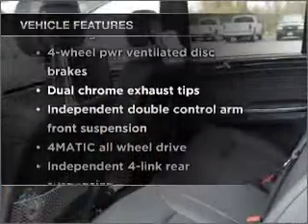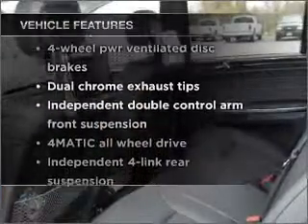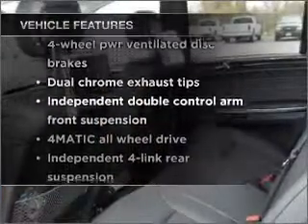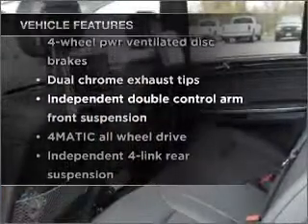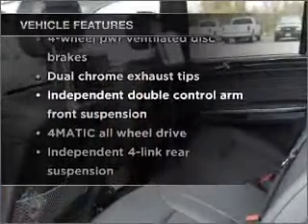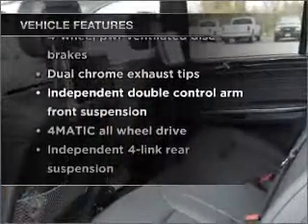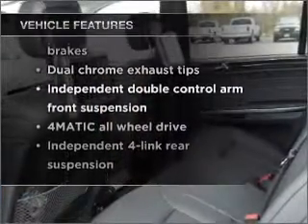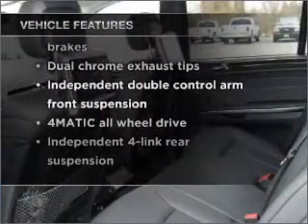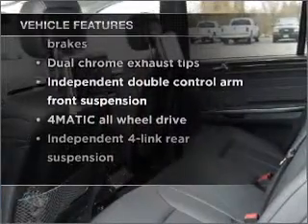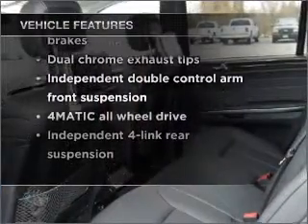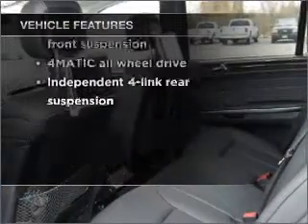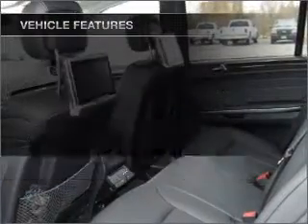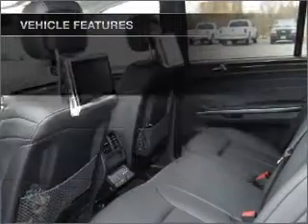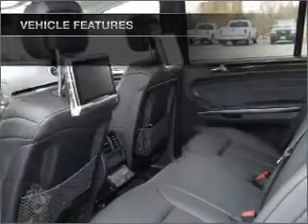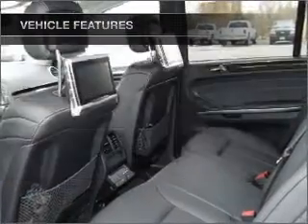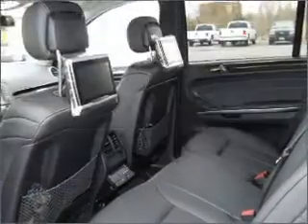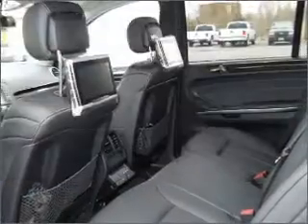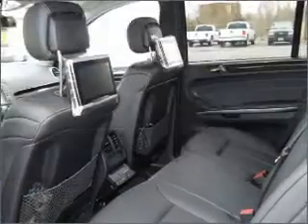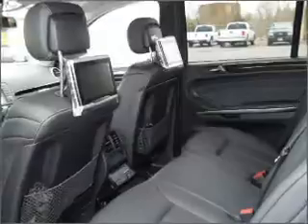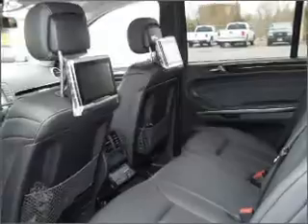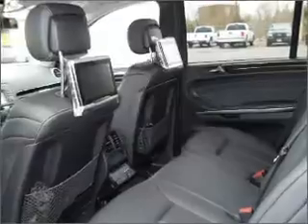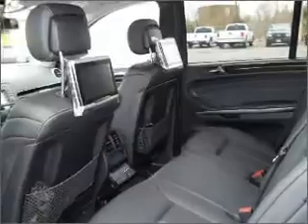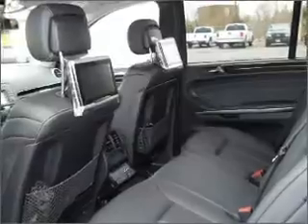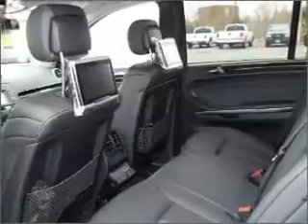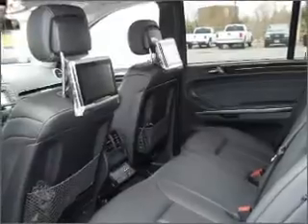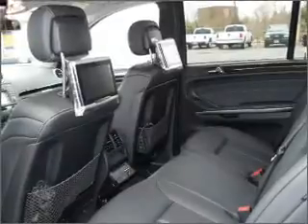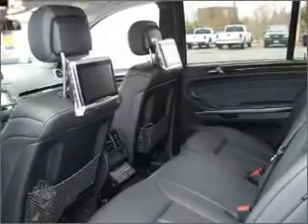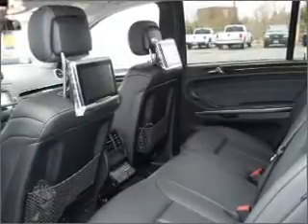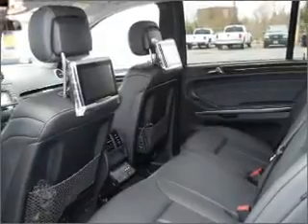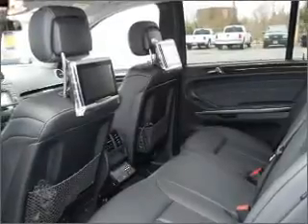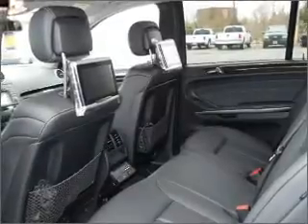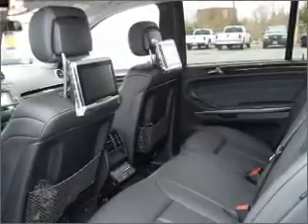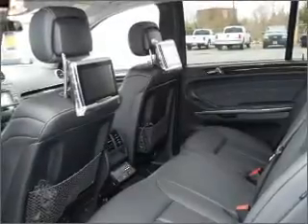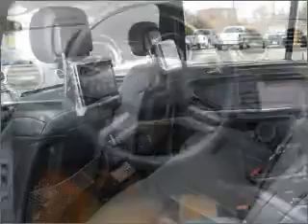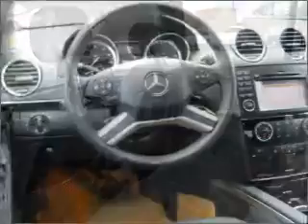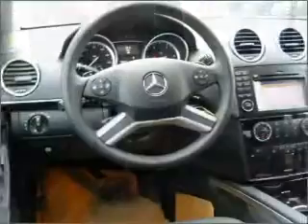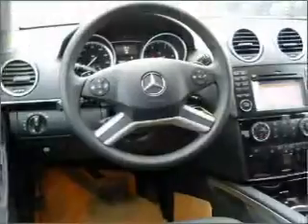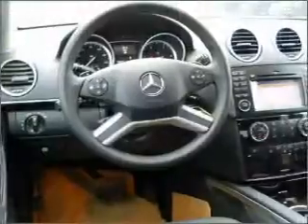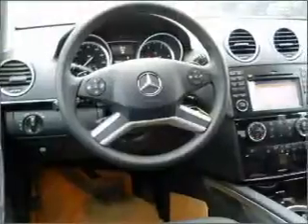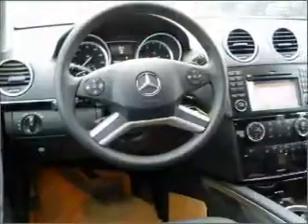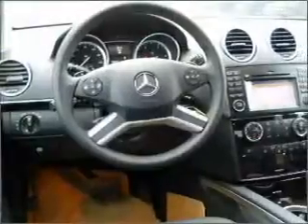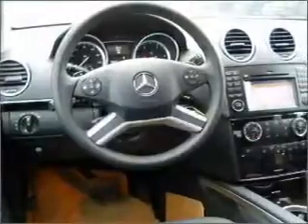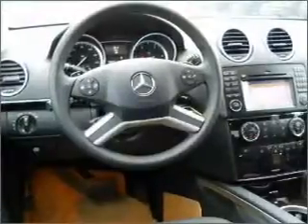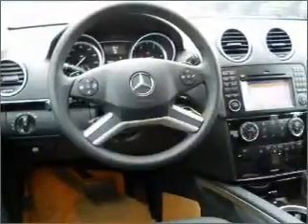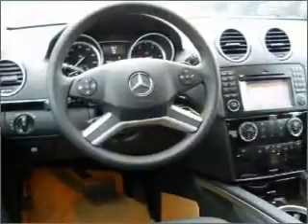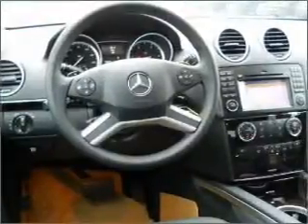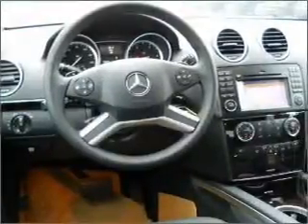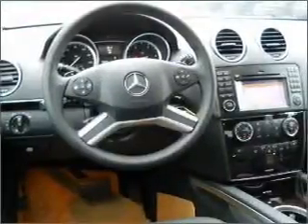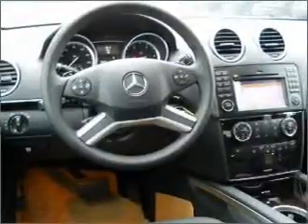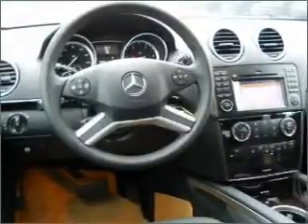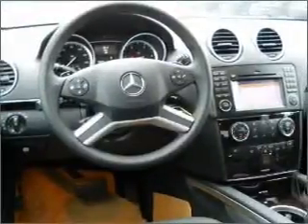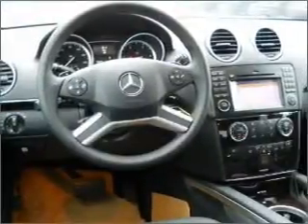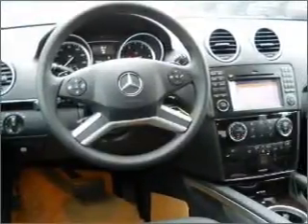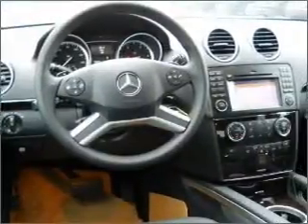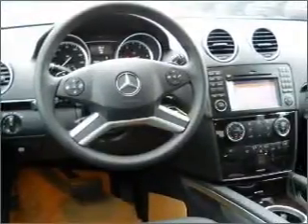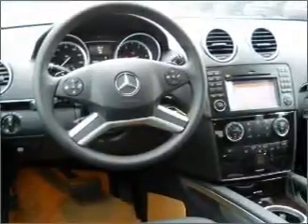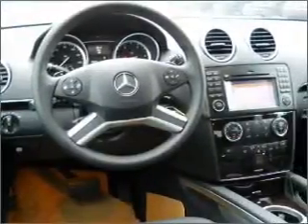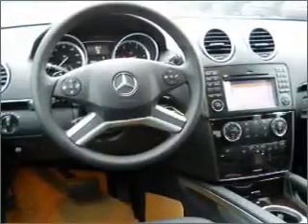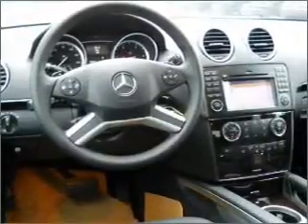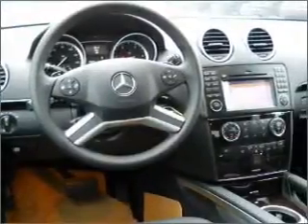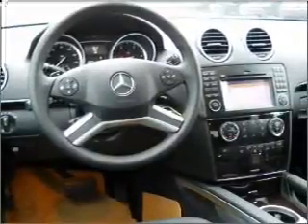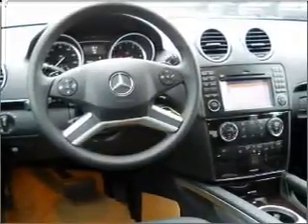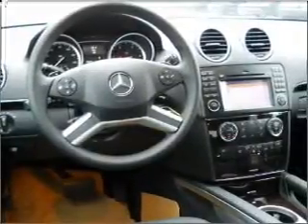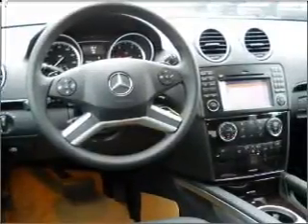Power door locks, power windows, power steering, cruise control, and an alarm system. Call today to schedule a test drive.